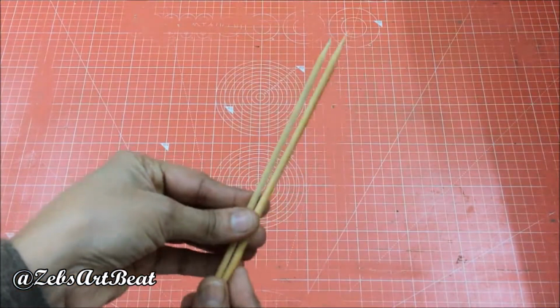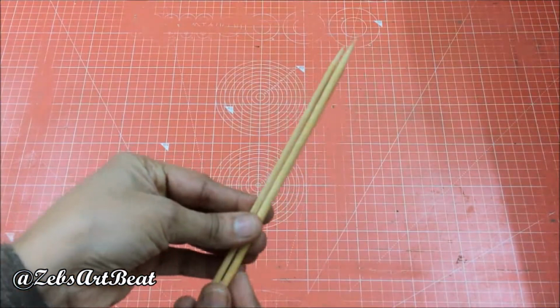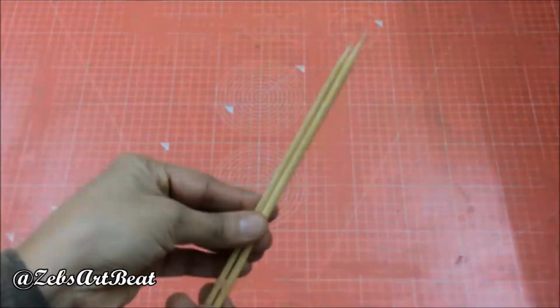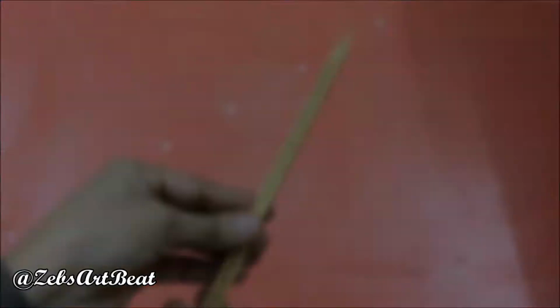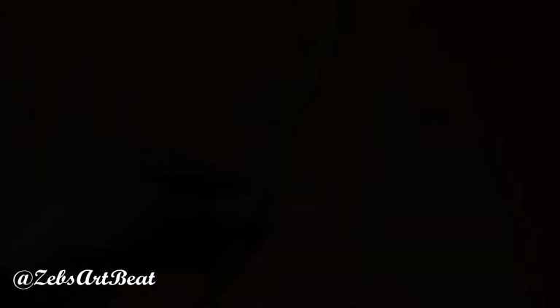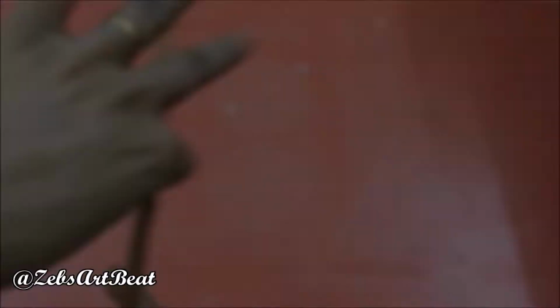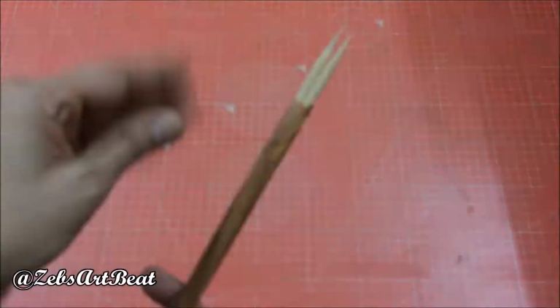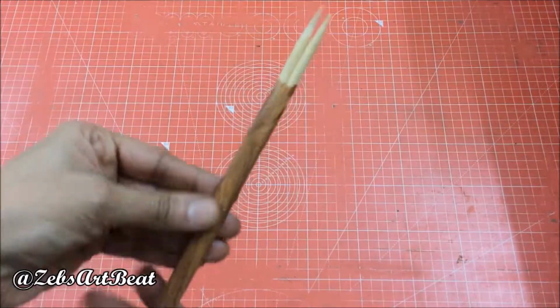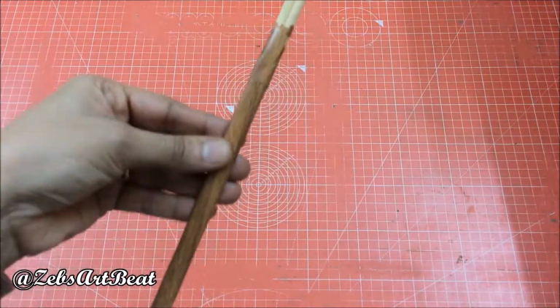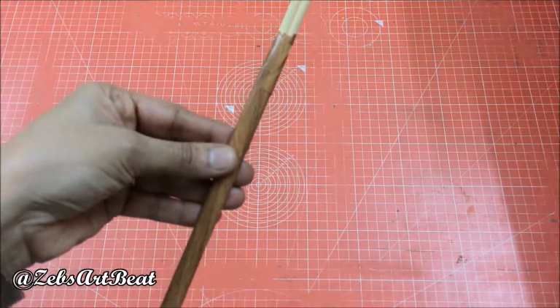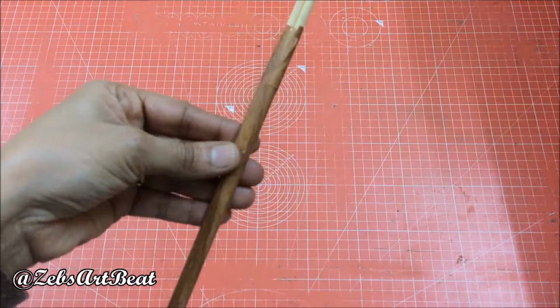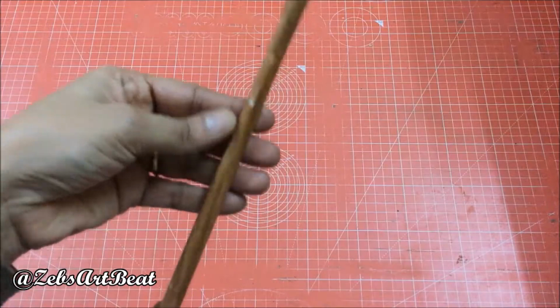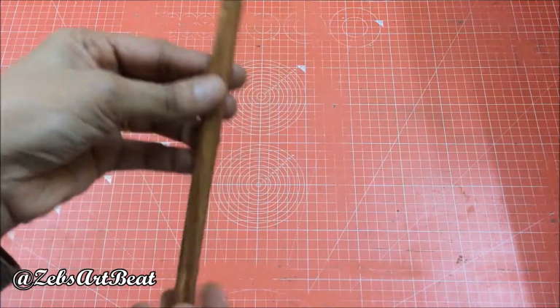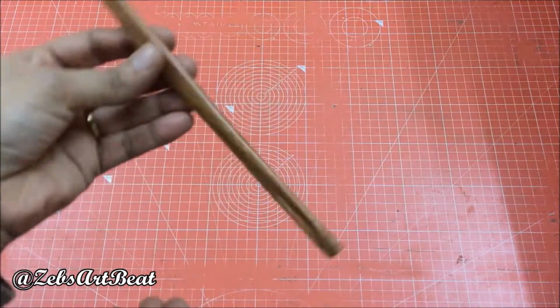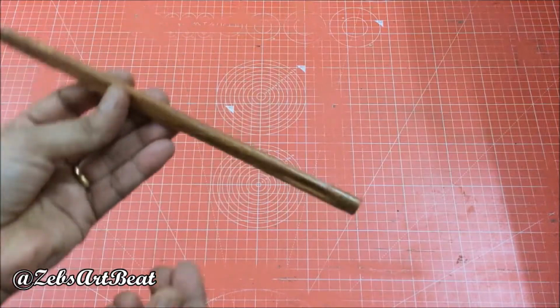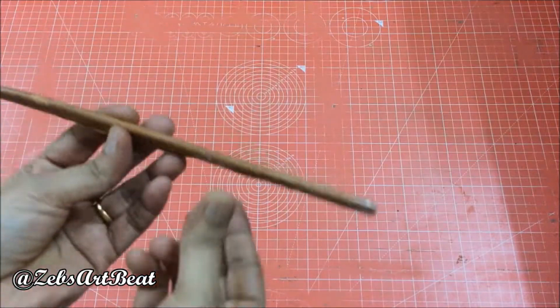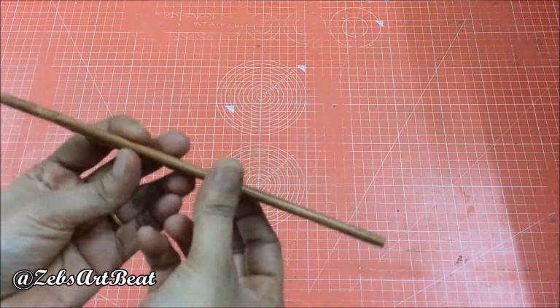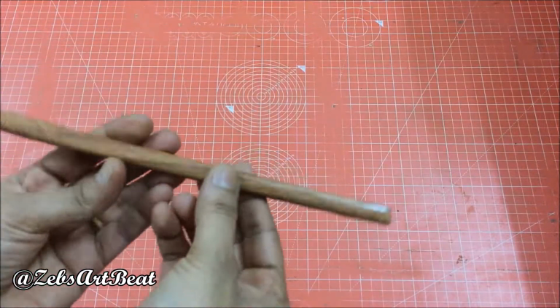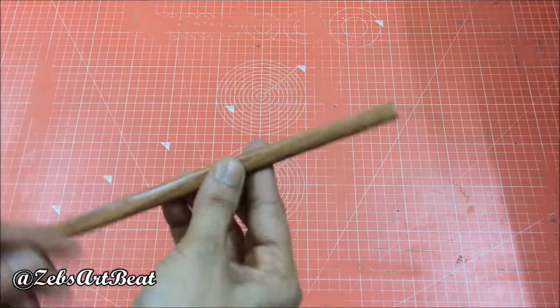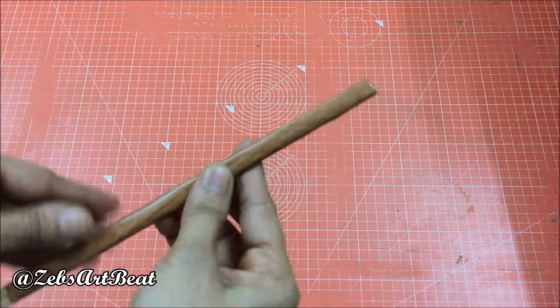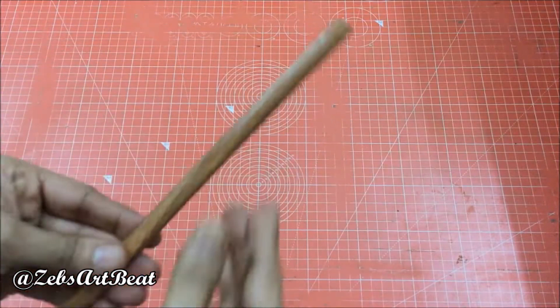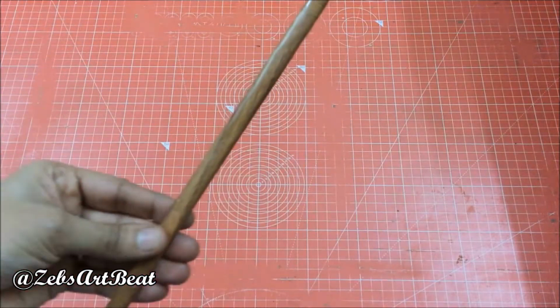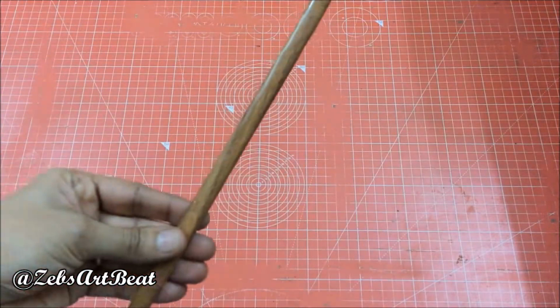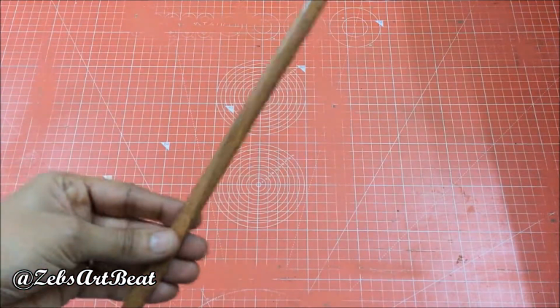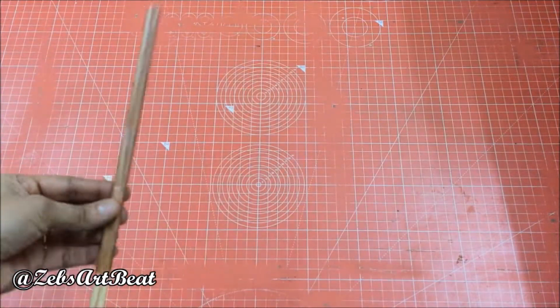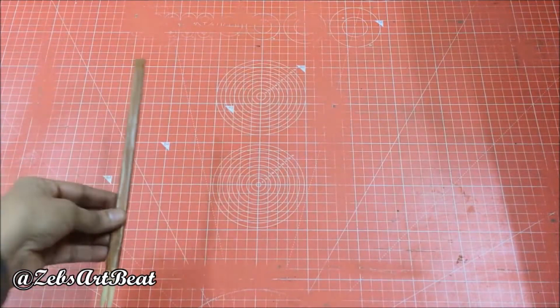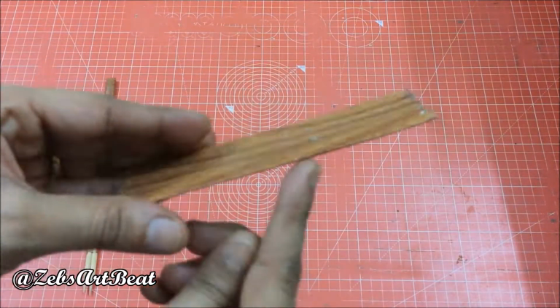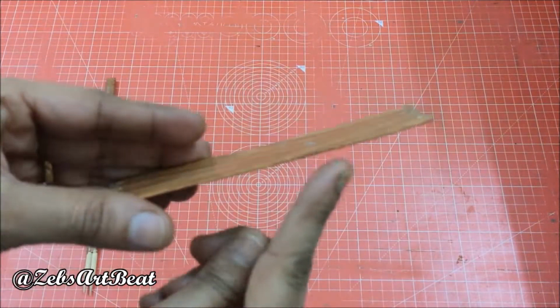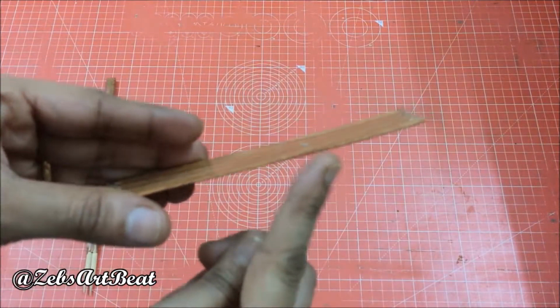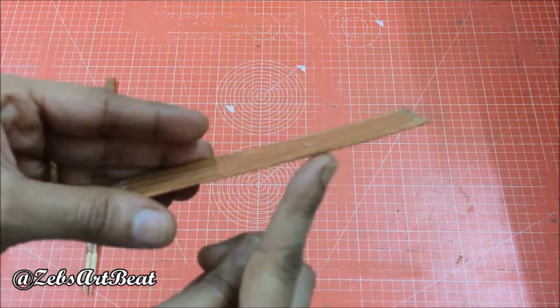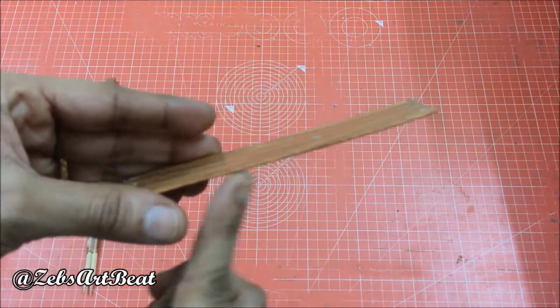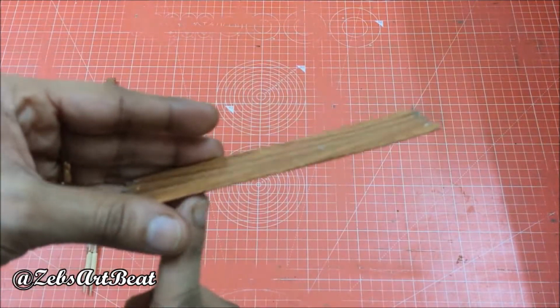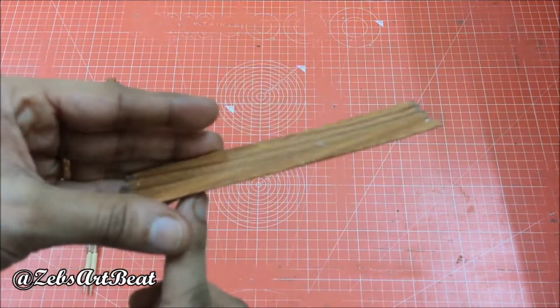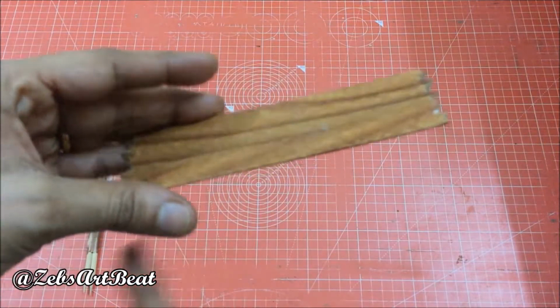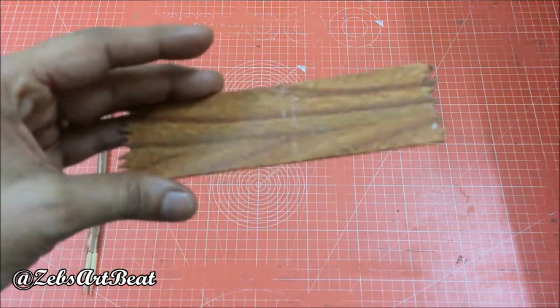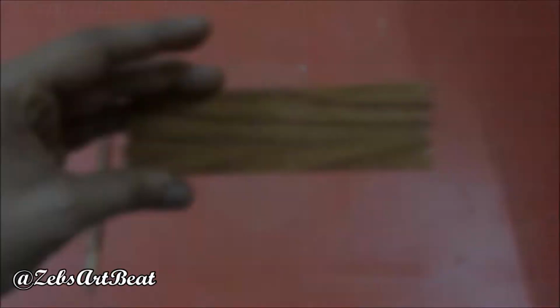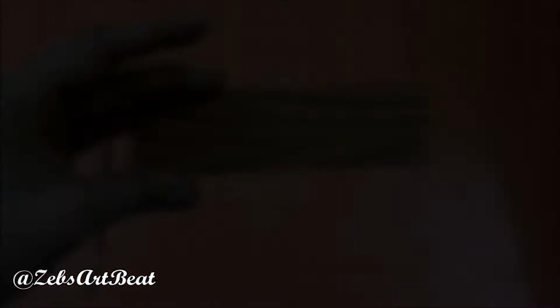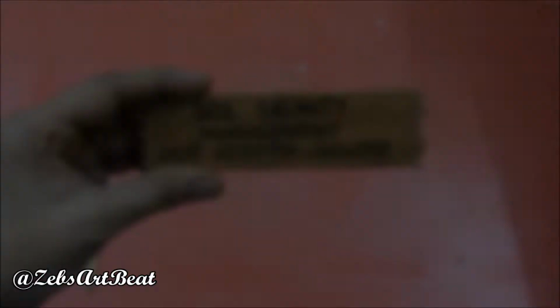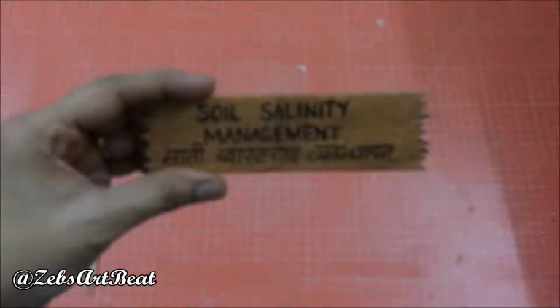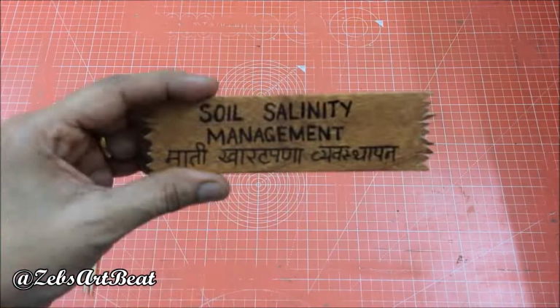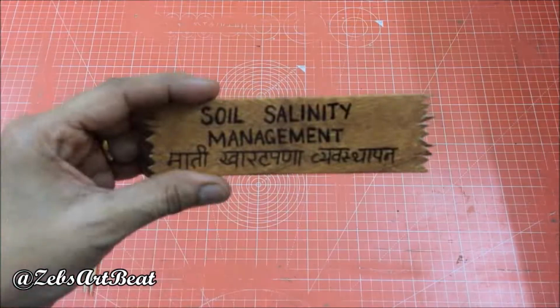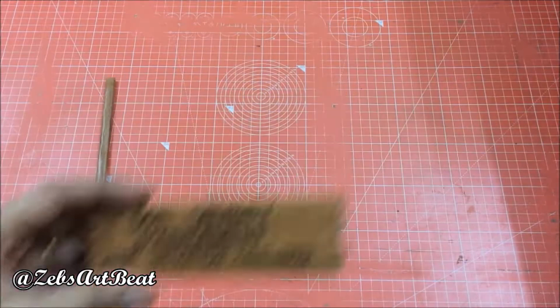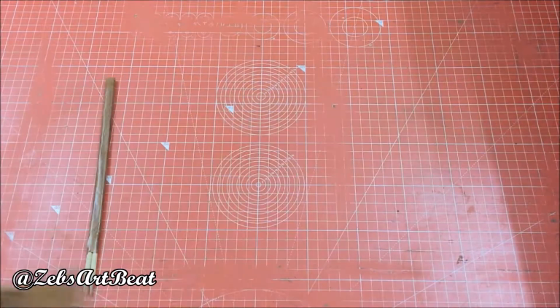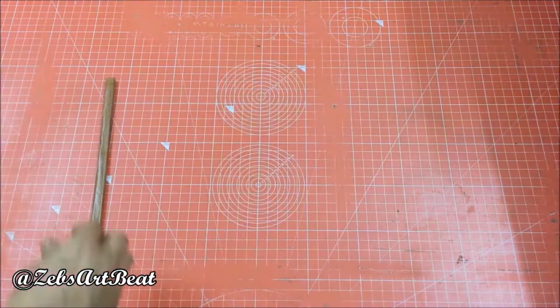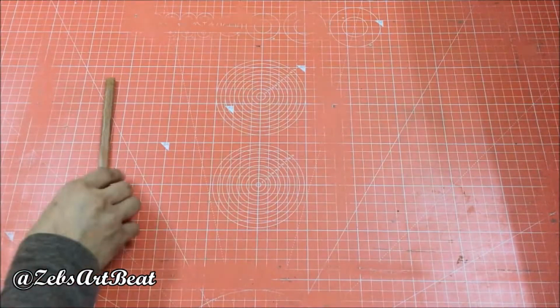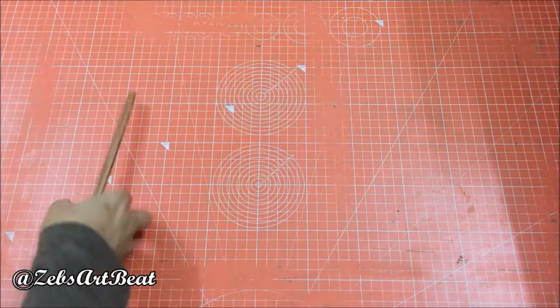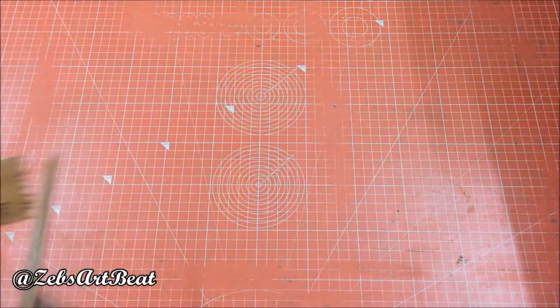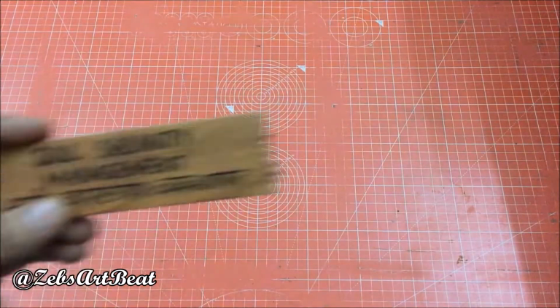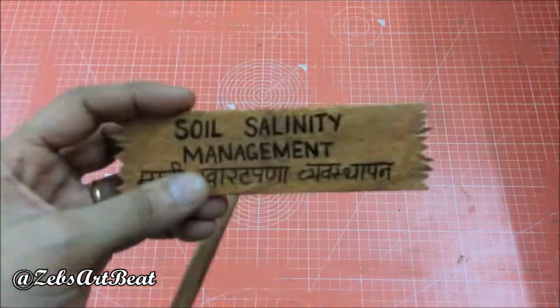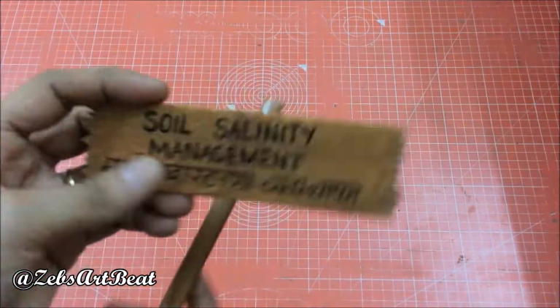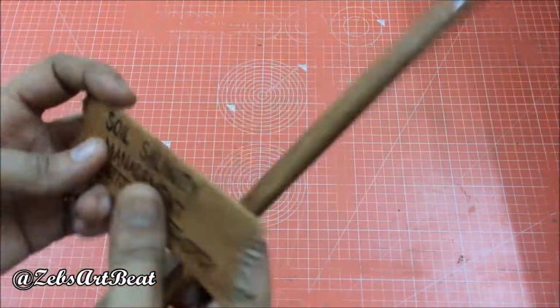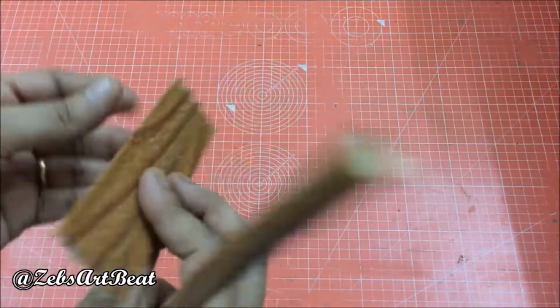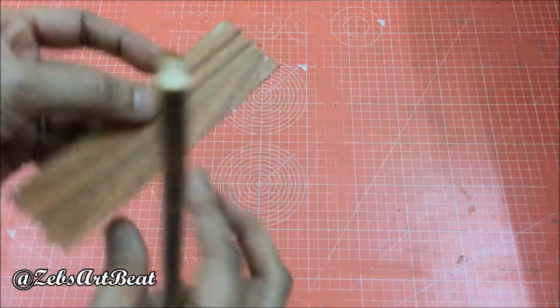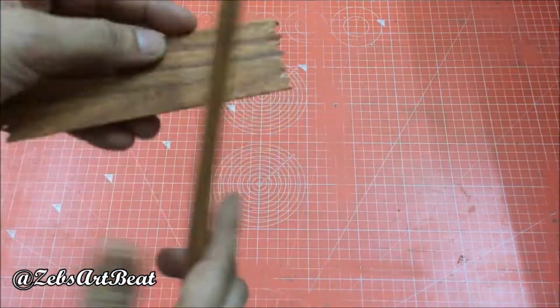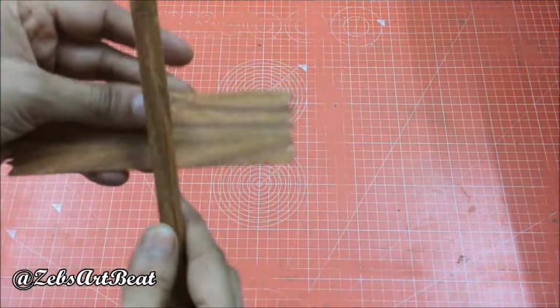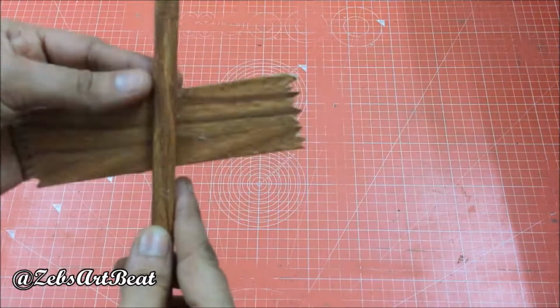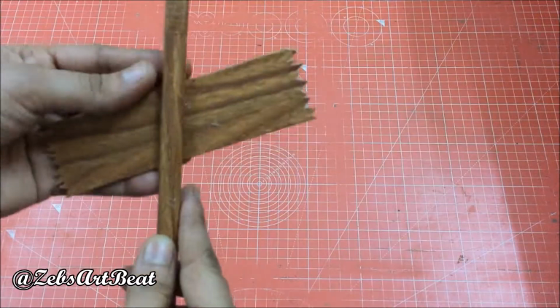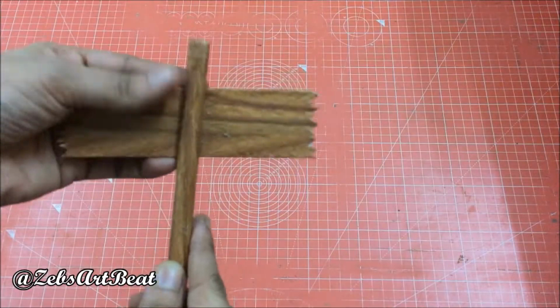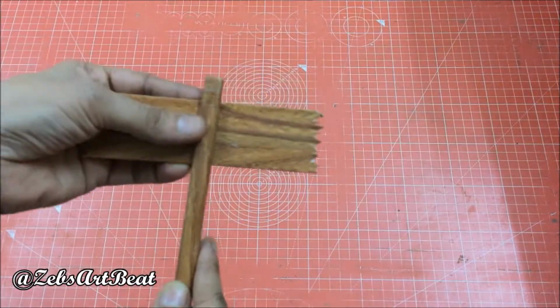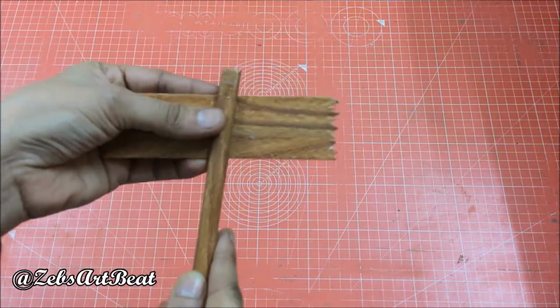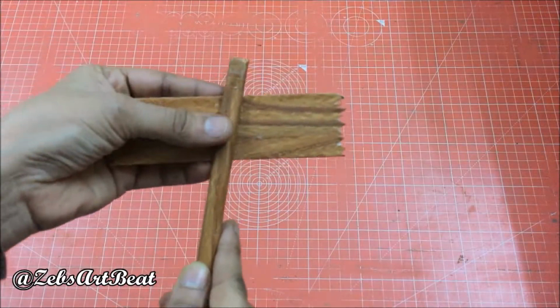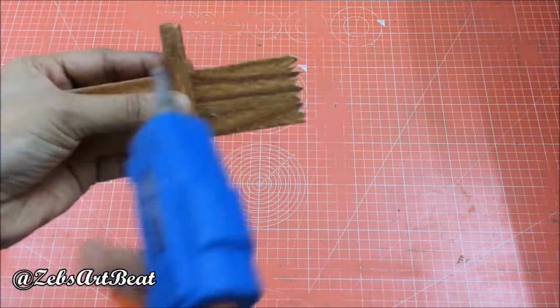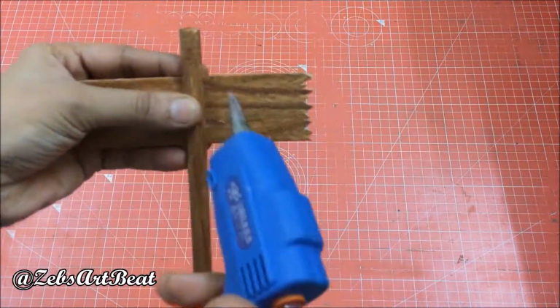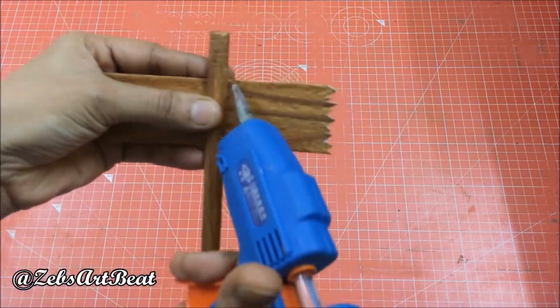Cover two grill sticks using a wooden print wallpaper and make a wooden plank to fix them, in order to label the area.